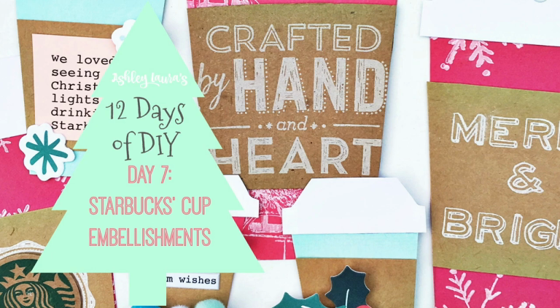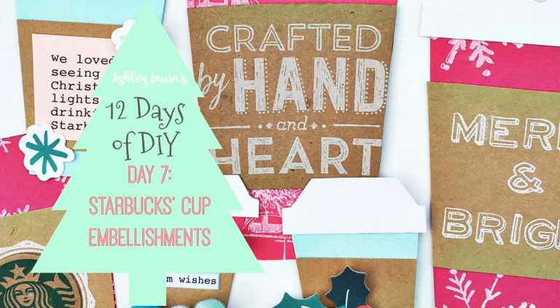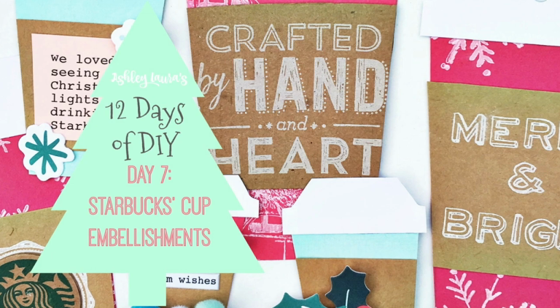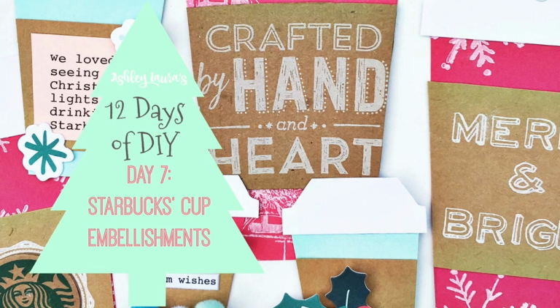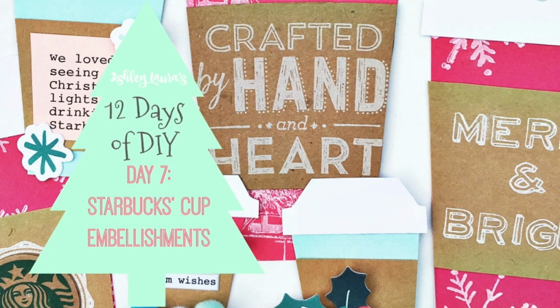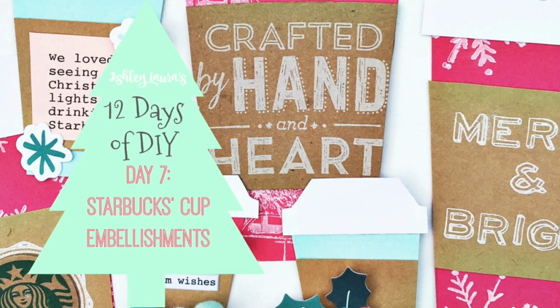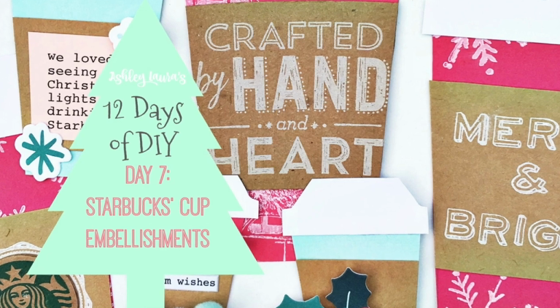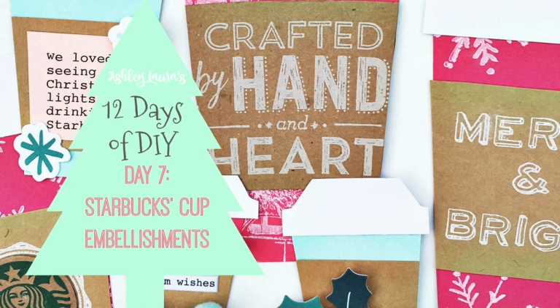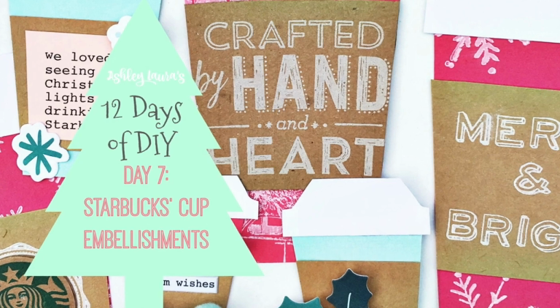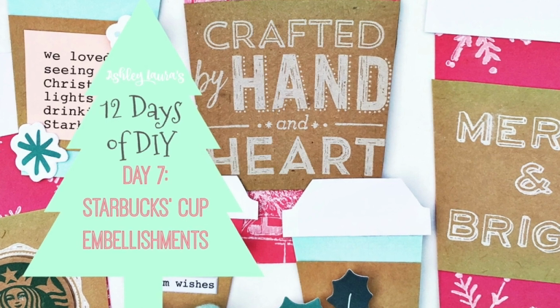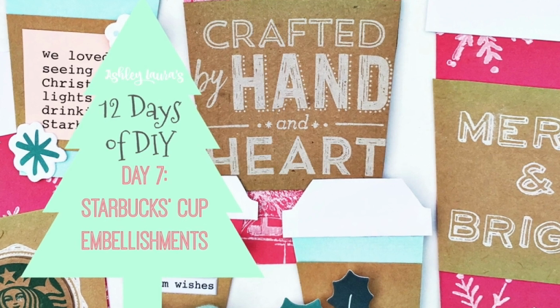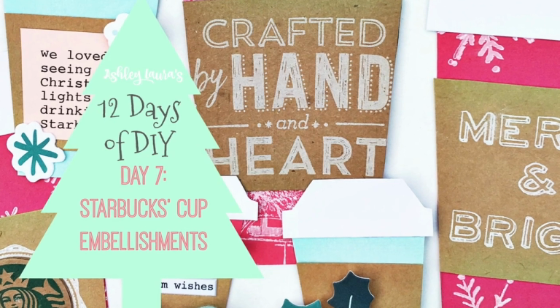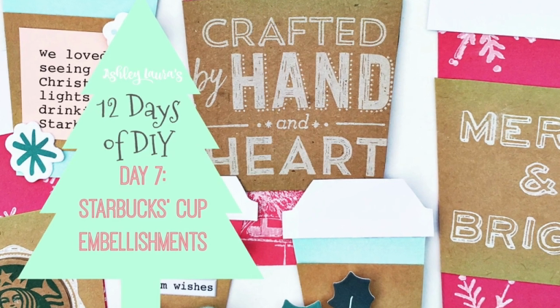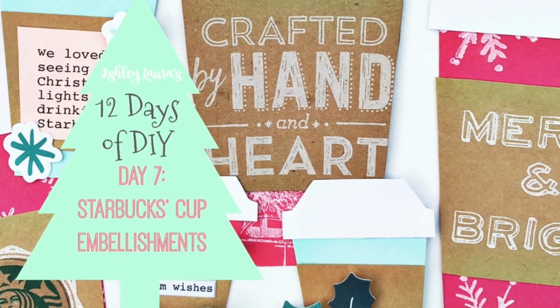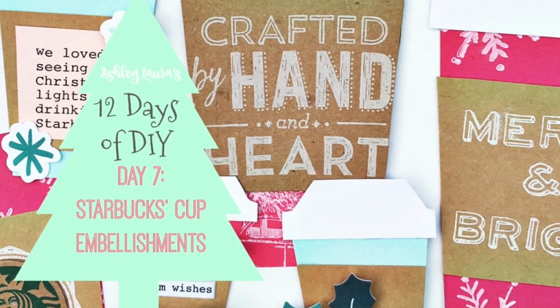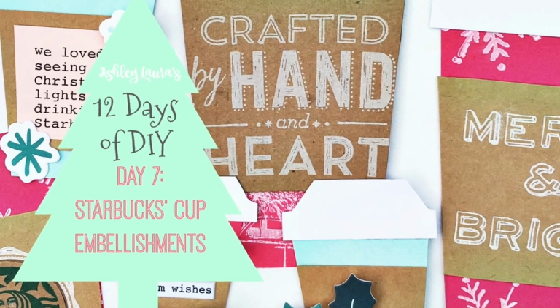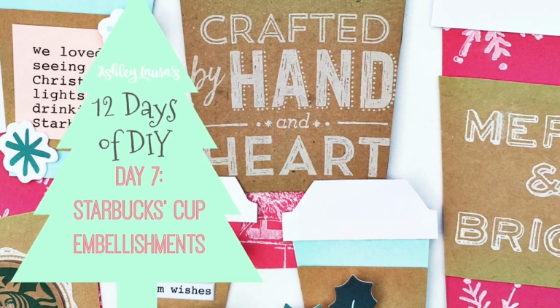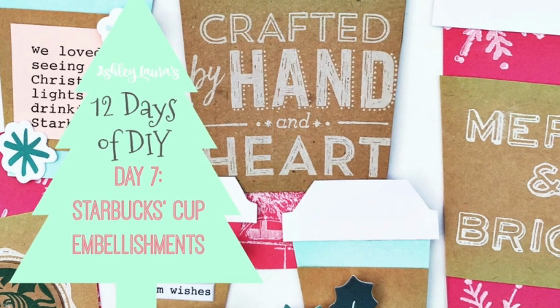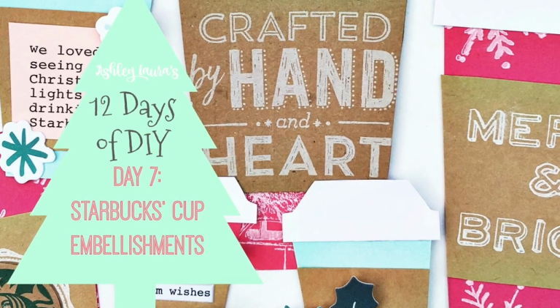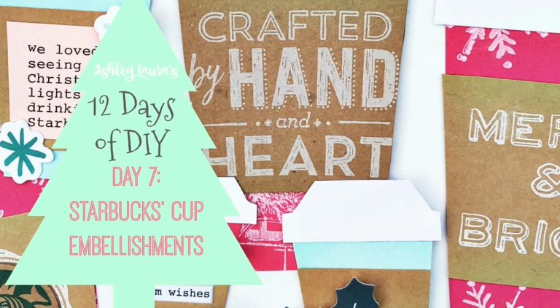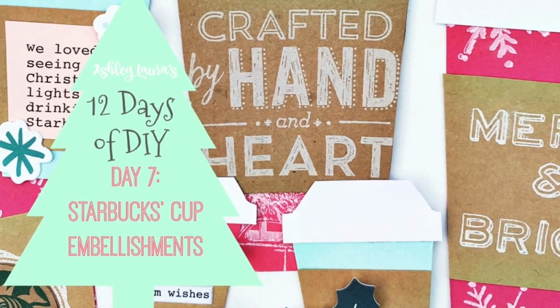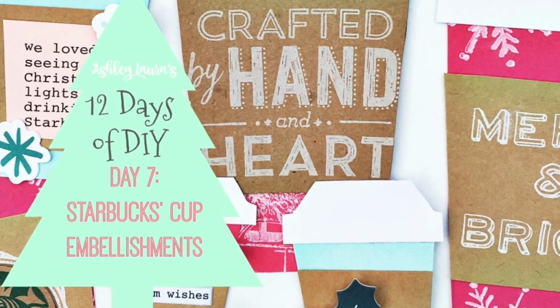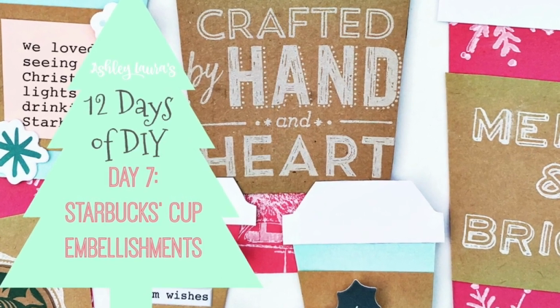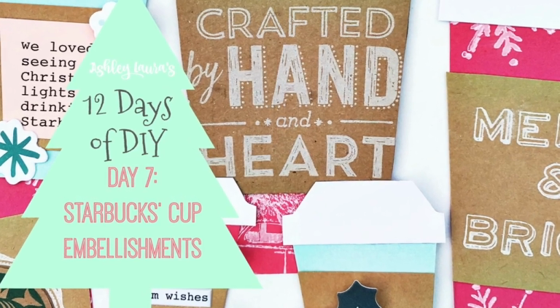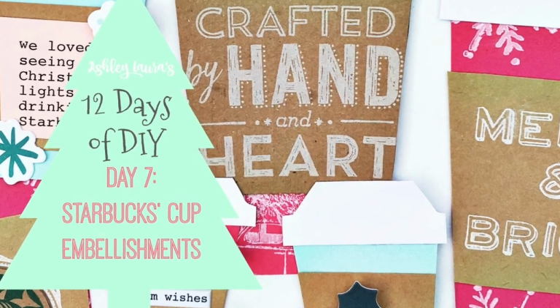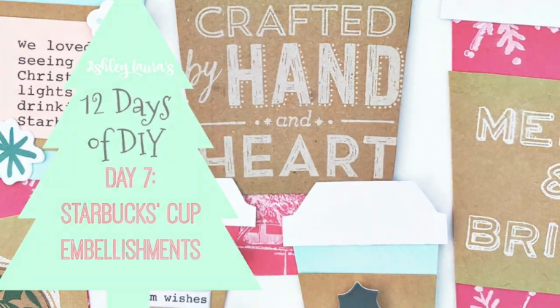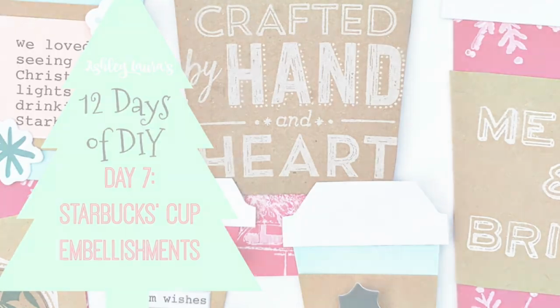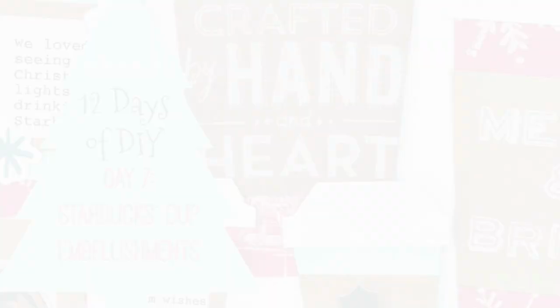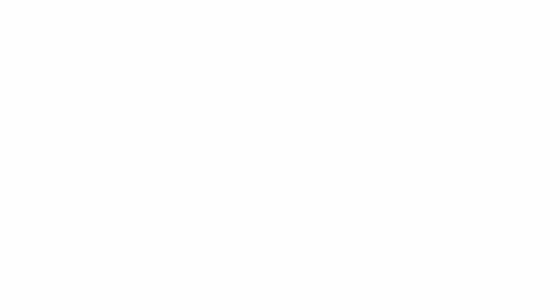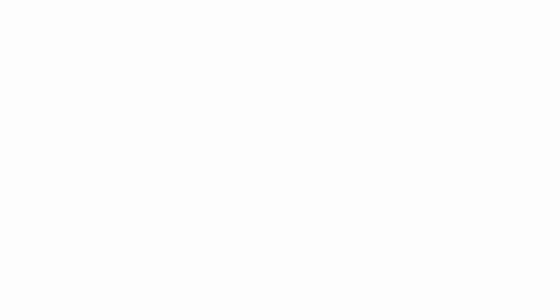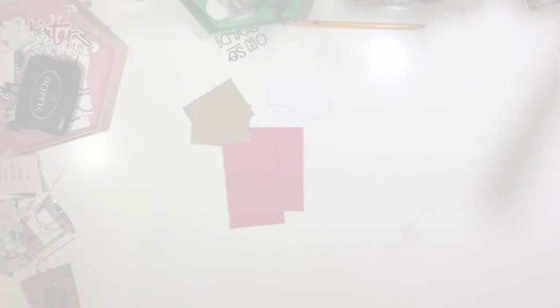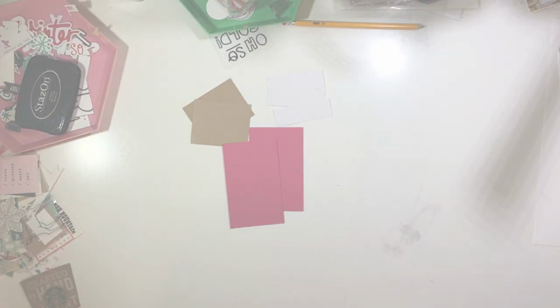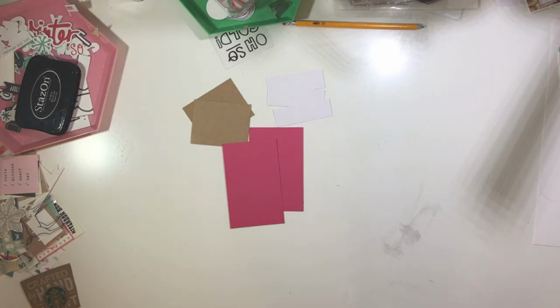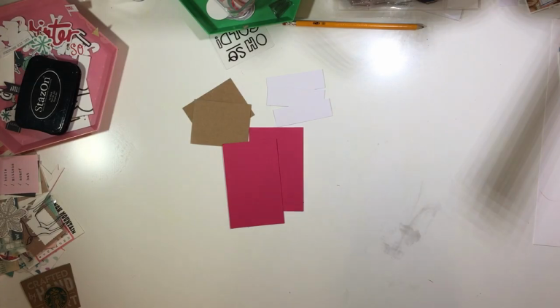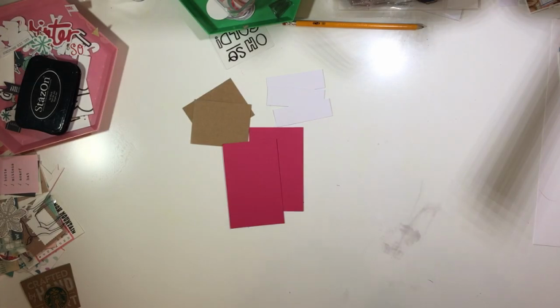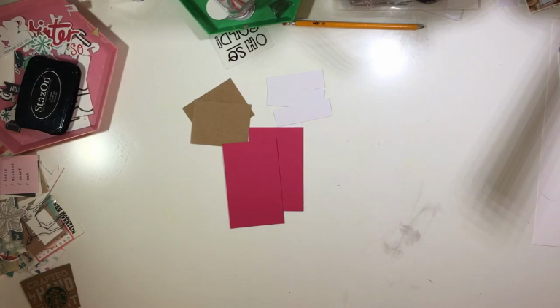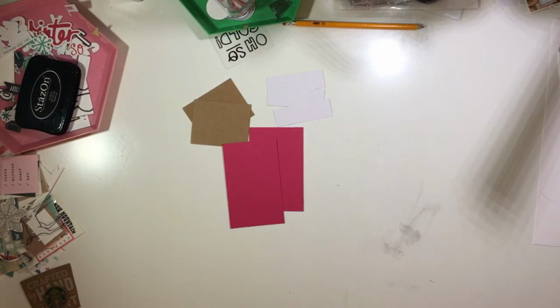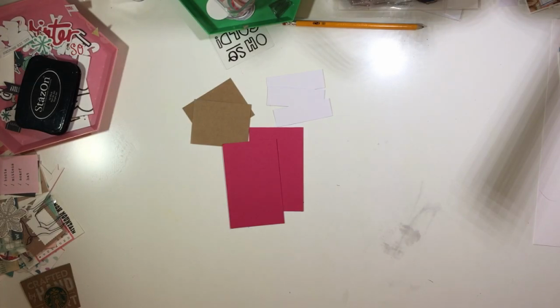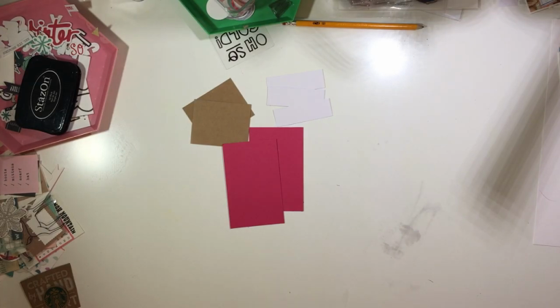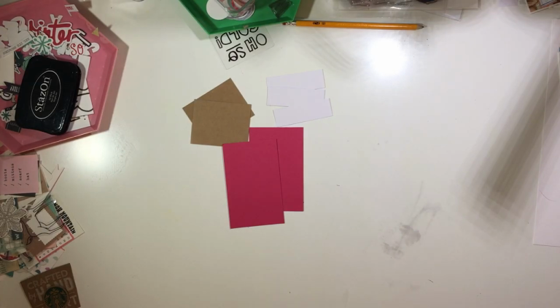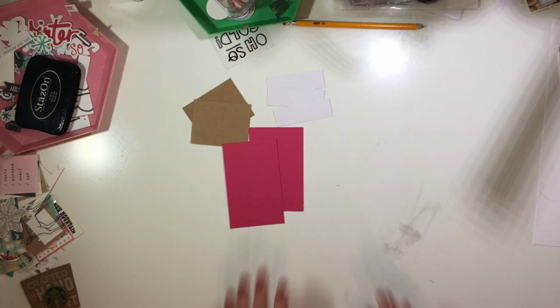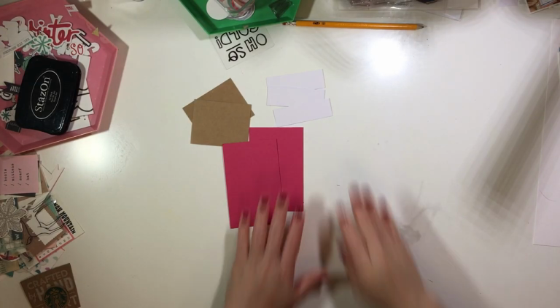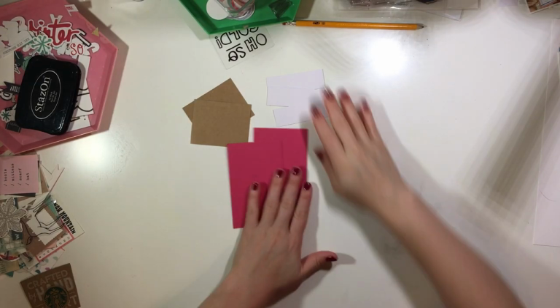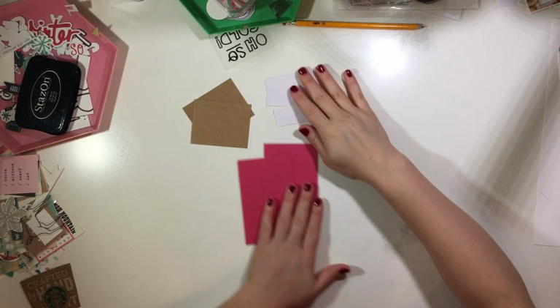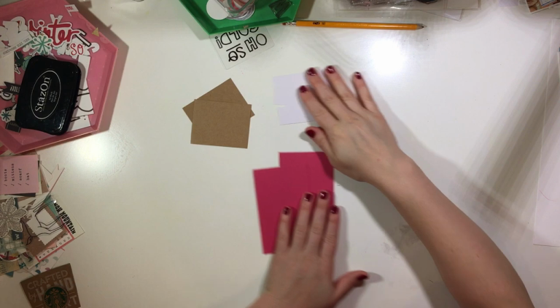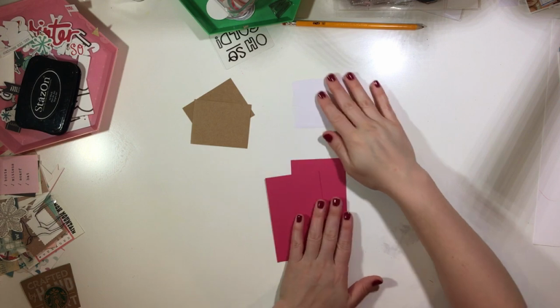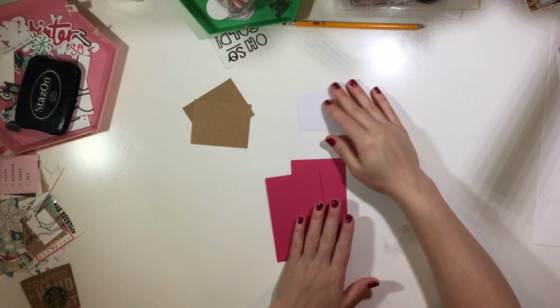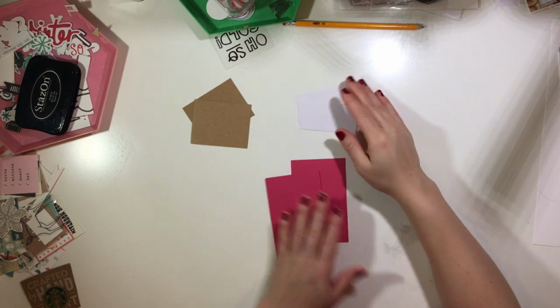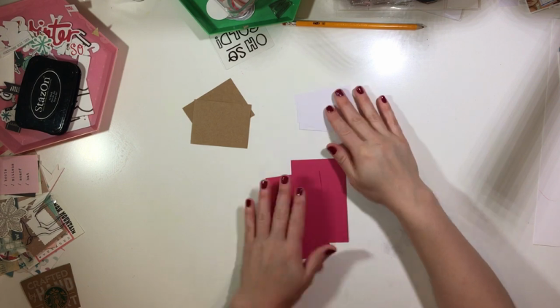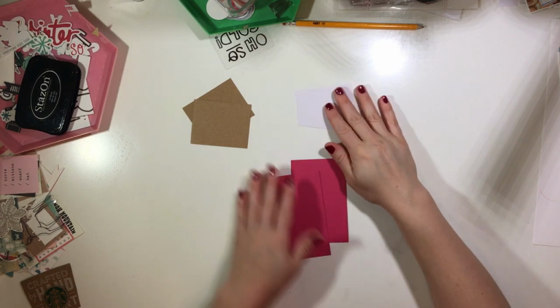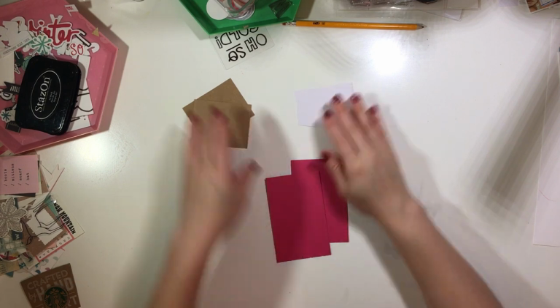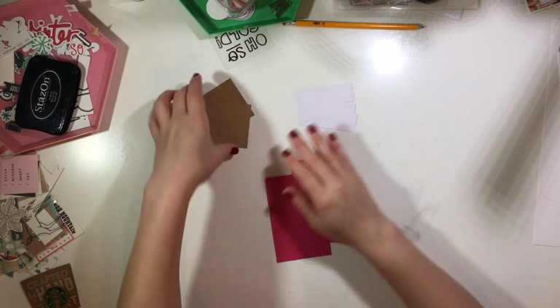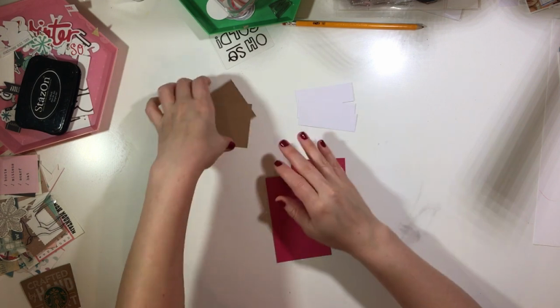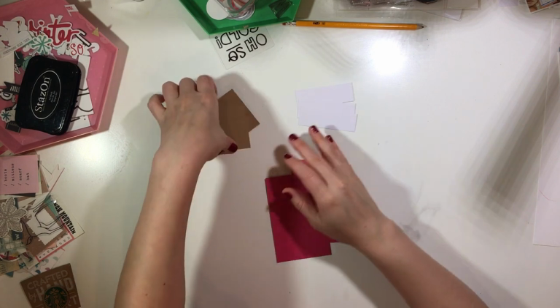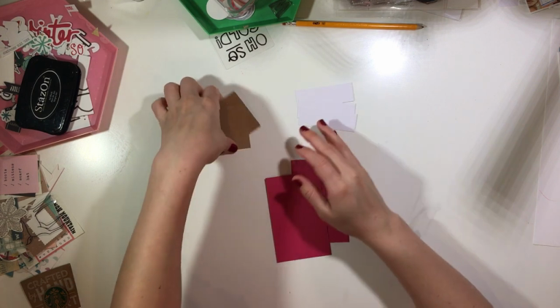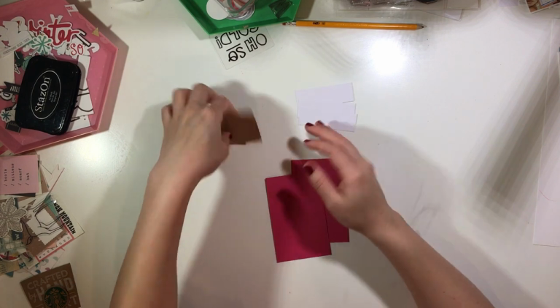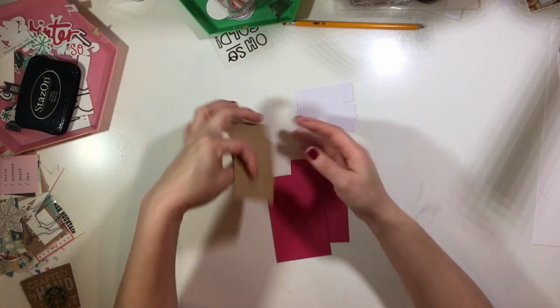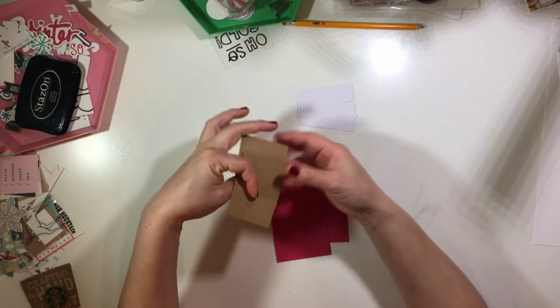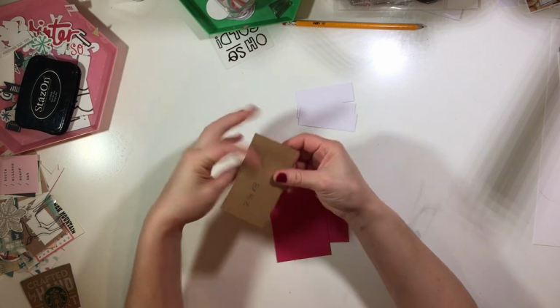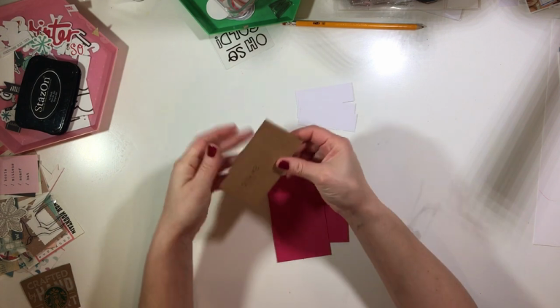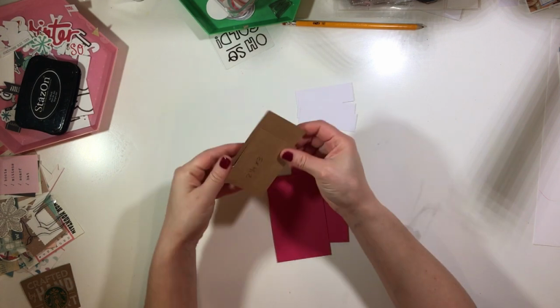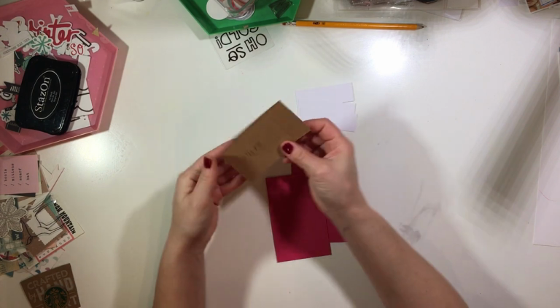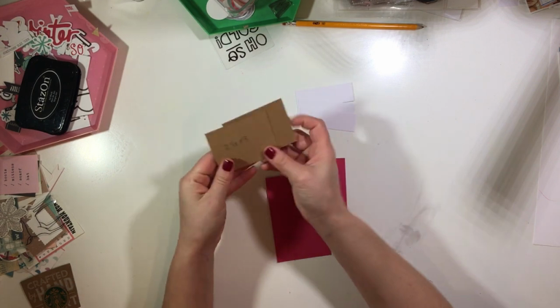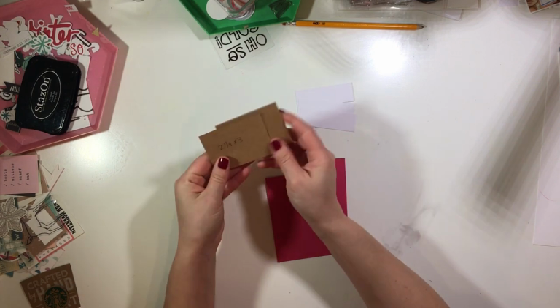Hey y'all, I'm back with another 12 Days of DIY and this is day seven. I'm going to show you how I created Starbucks cup embellishments.